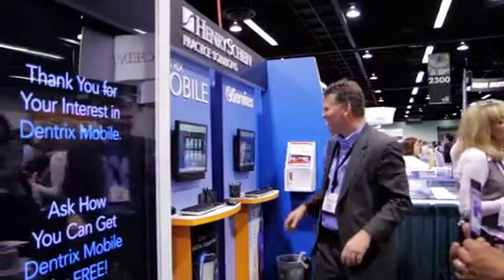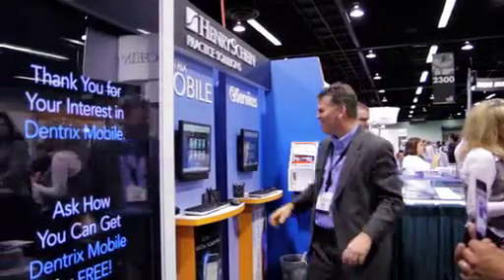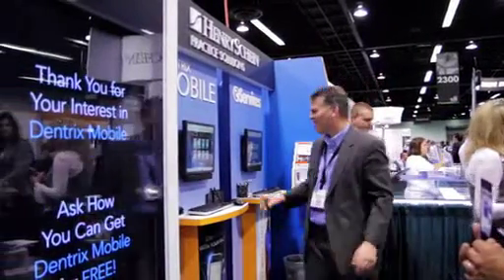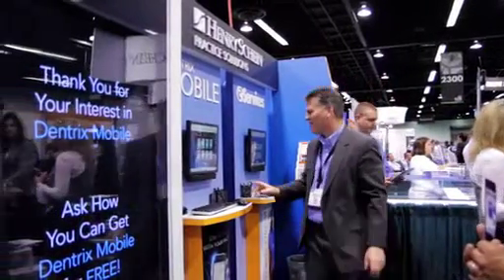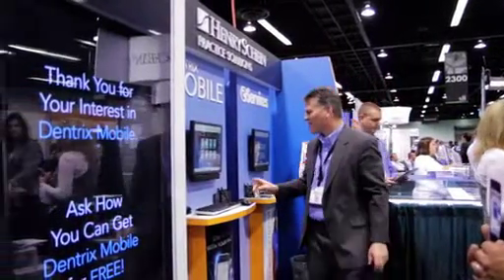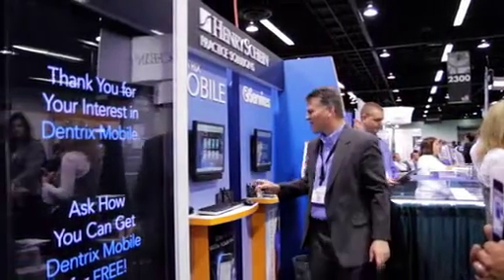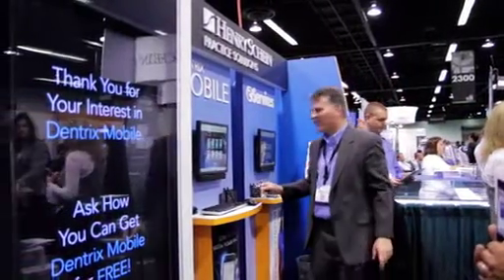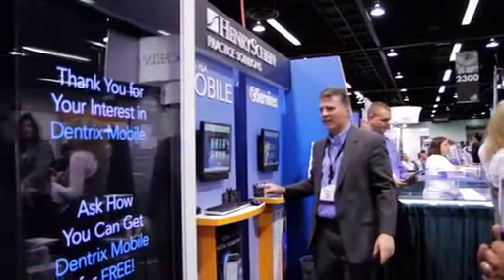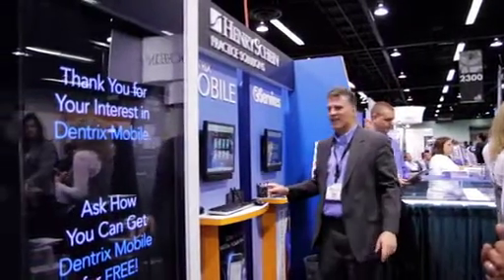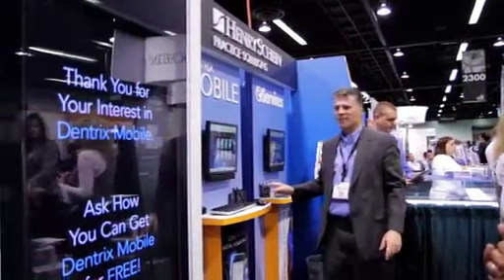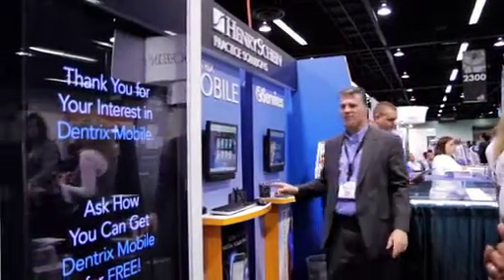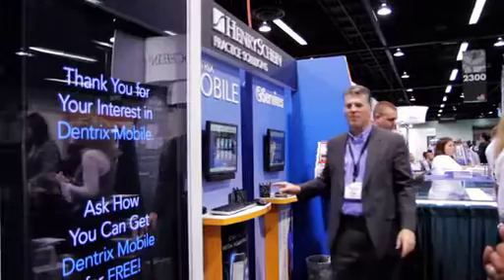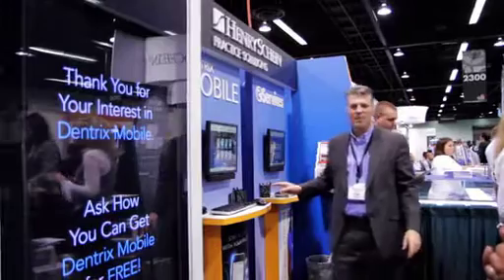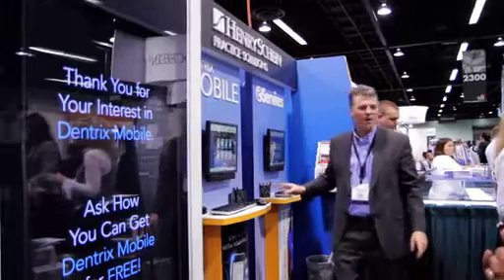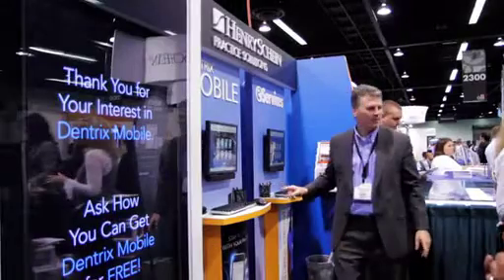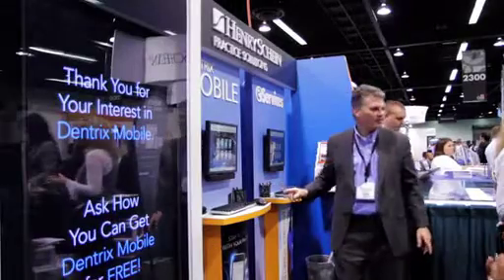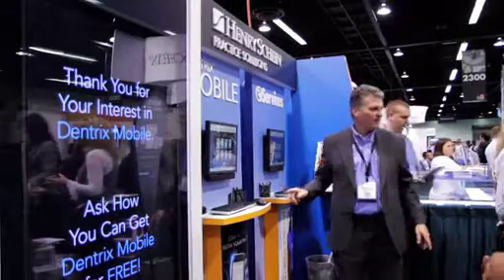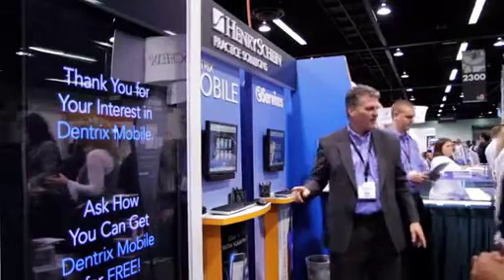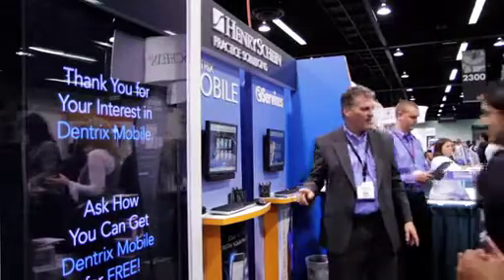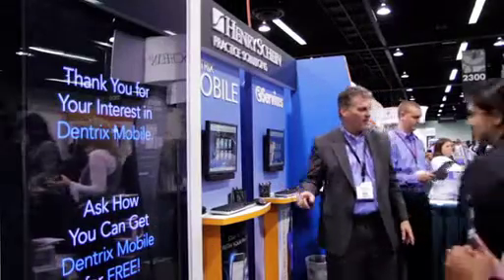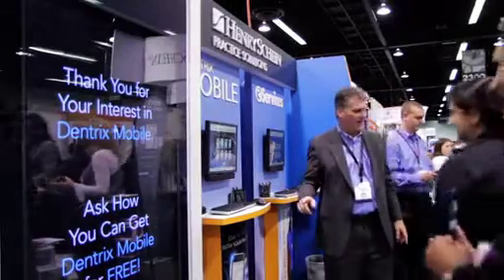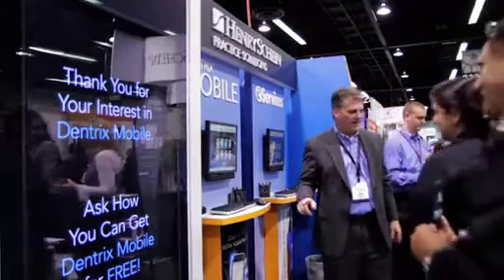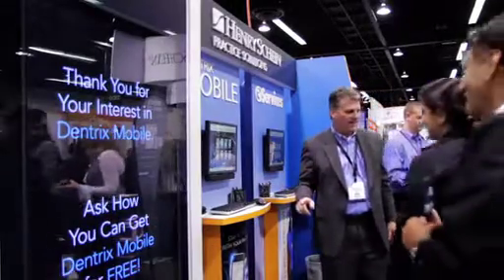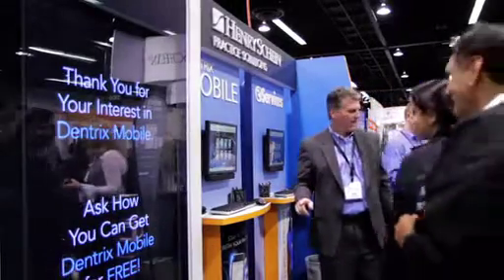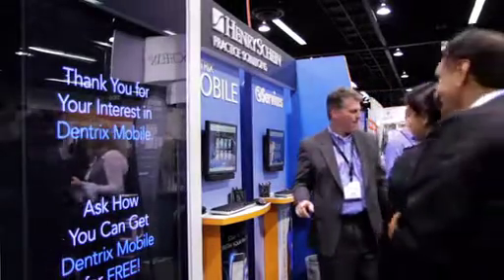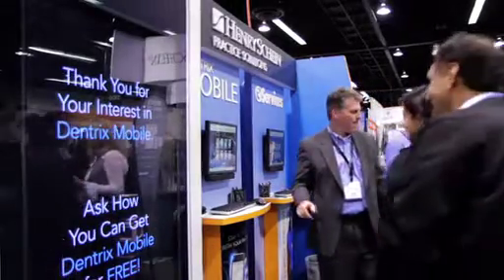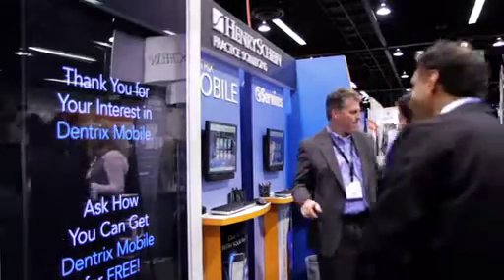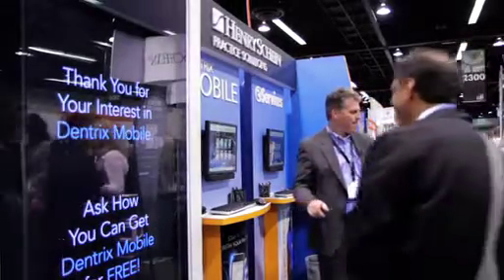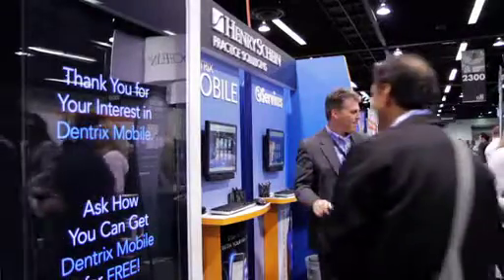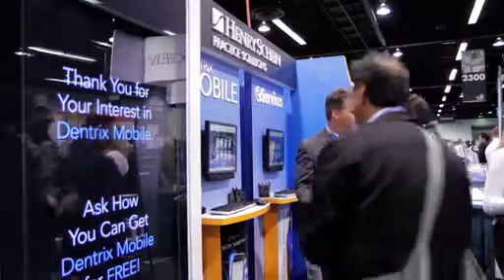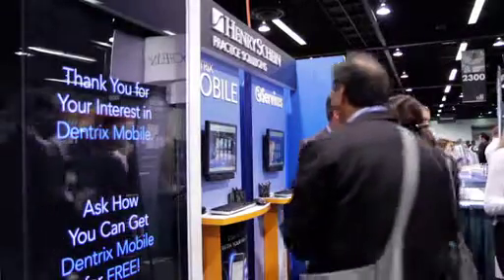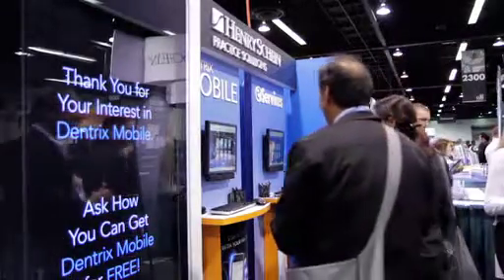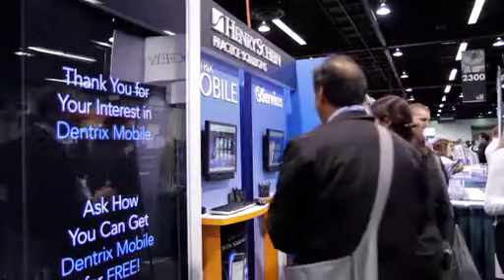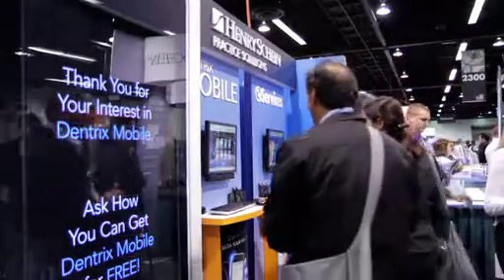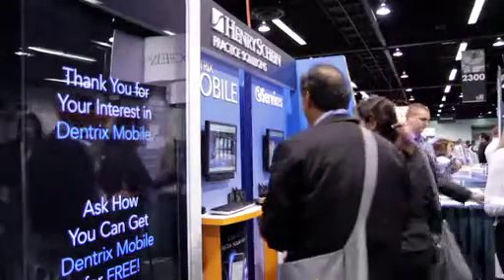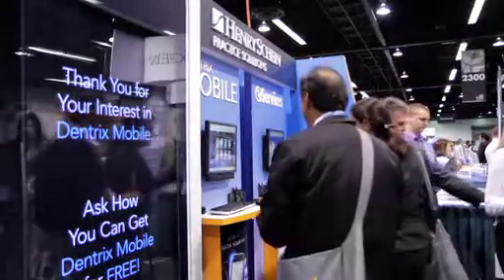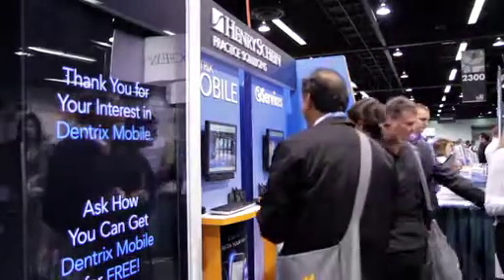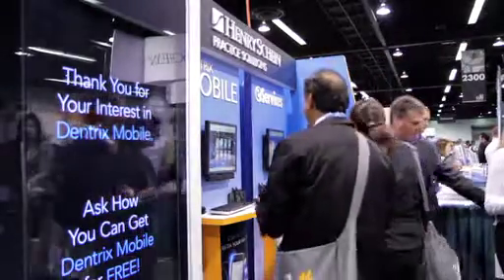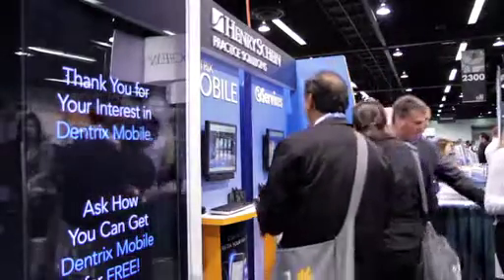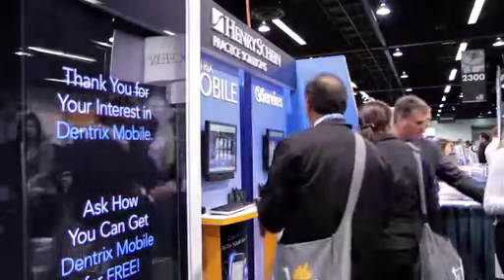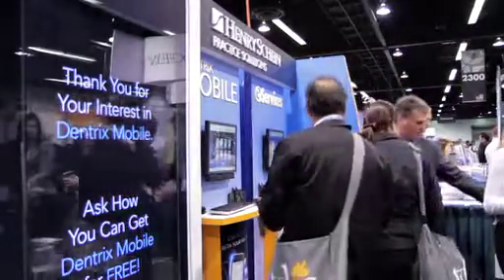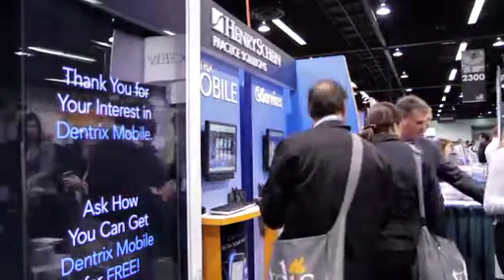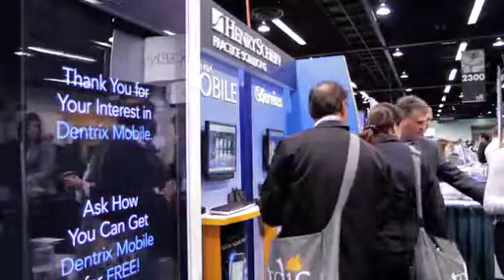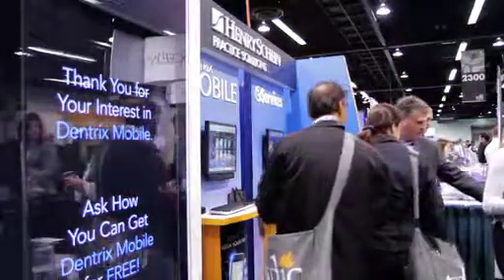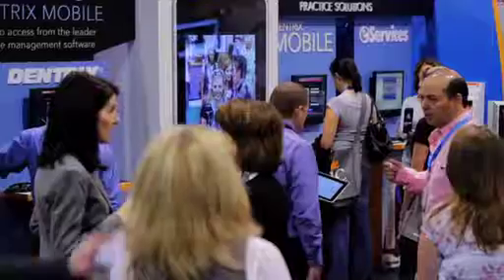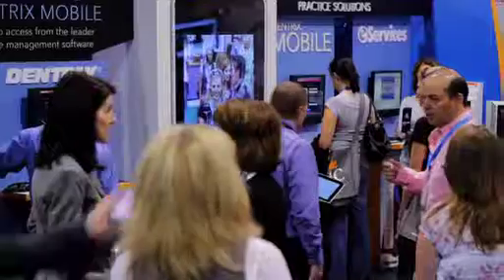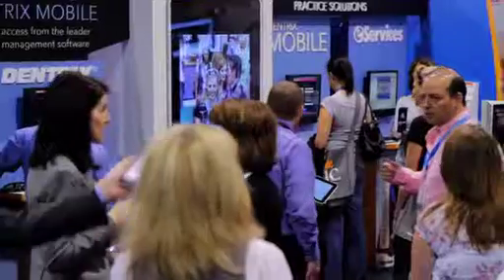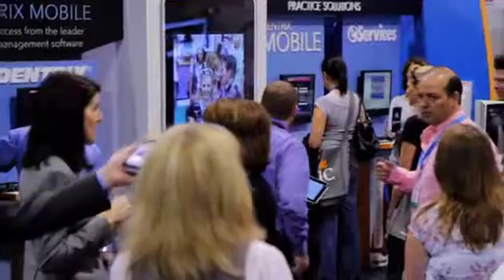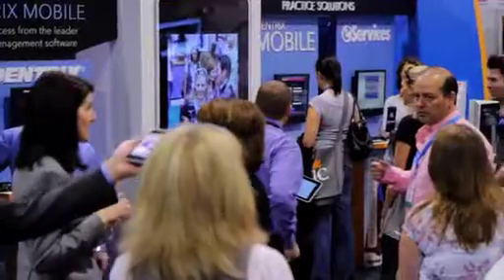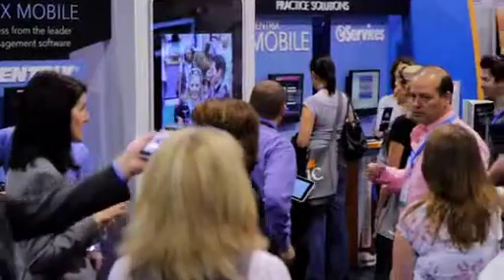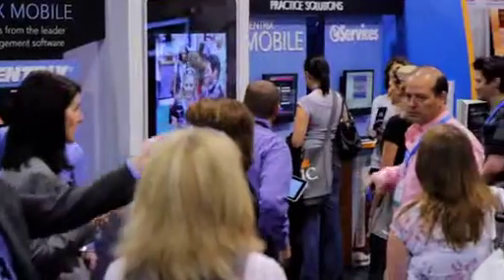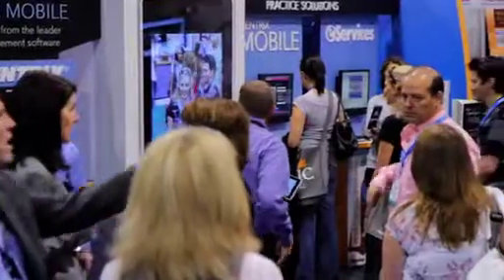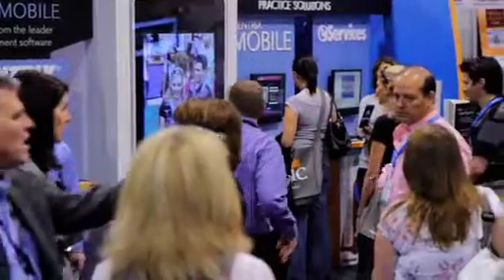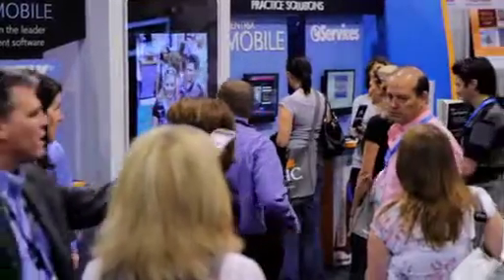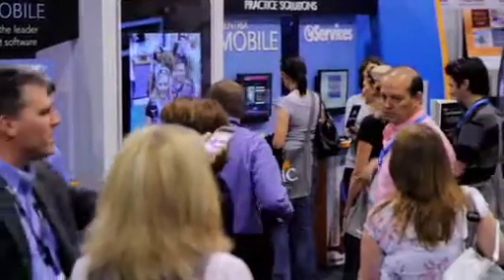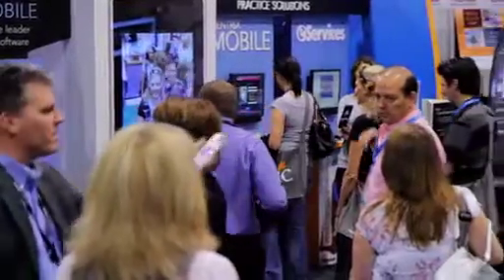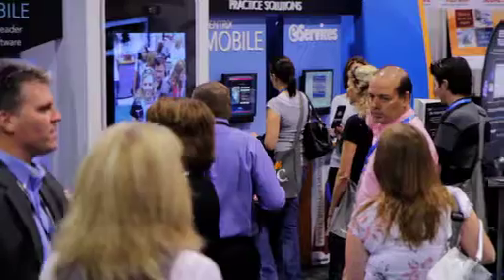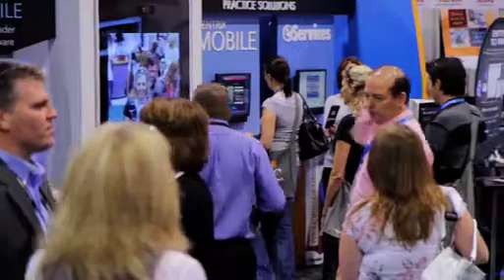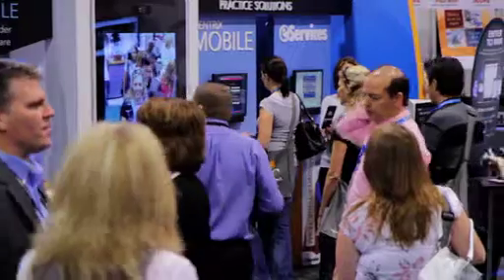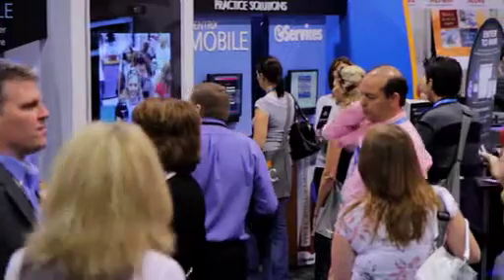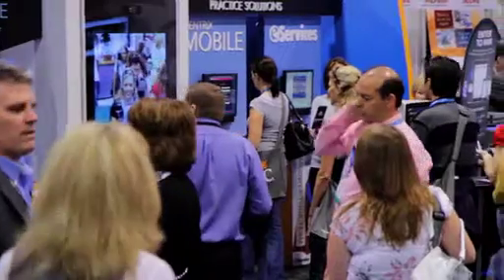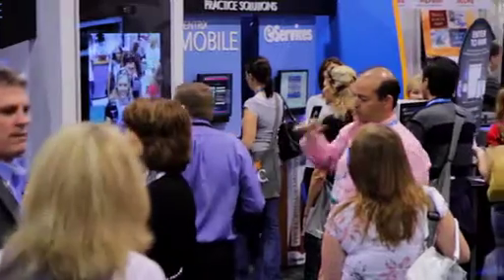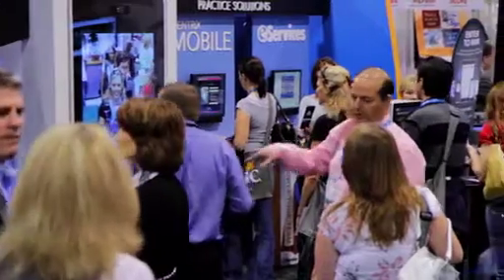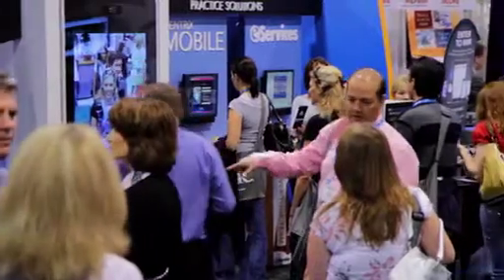Dentrix Mobile is available to Dentrix G4 users. And if you are on a current Dentrix customer service plan, you'll get Dentrix Mobile at no additional cost.